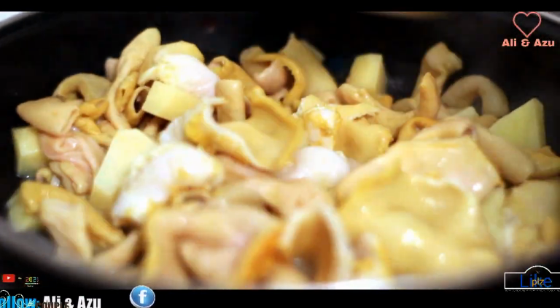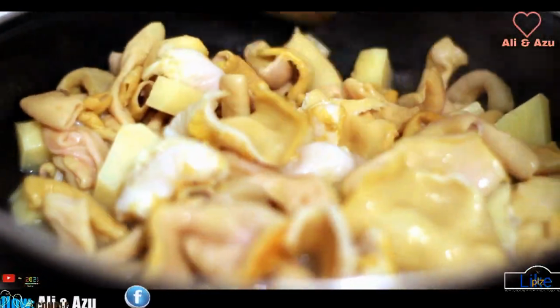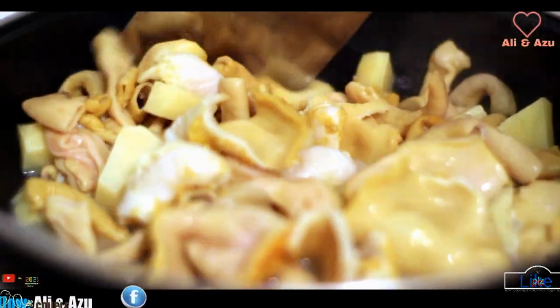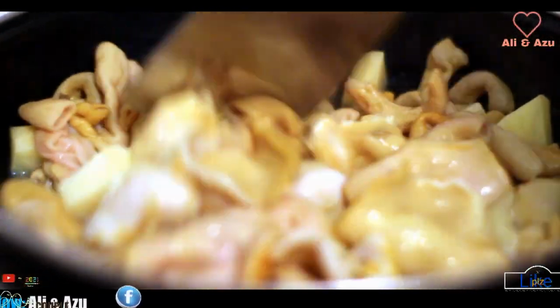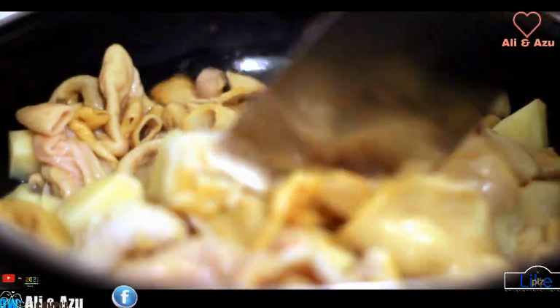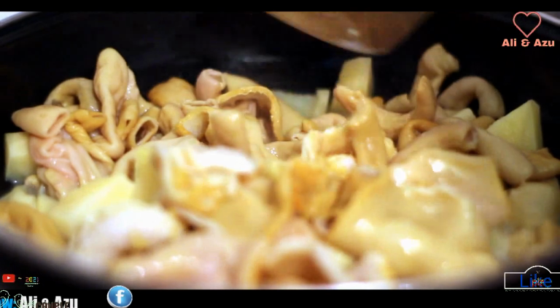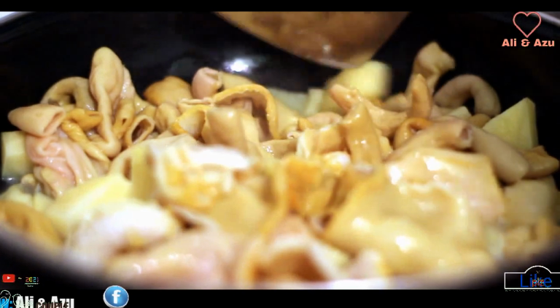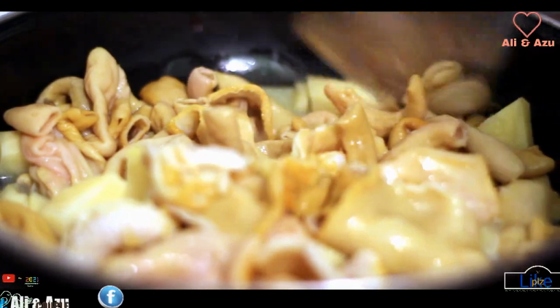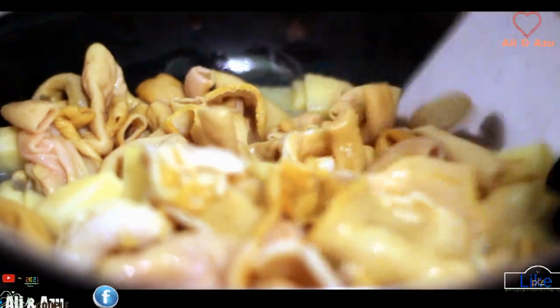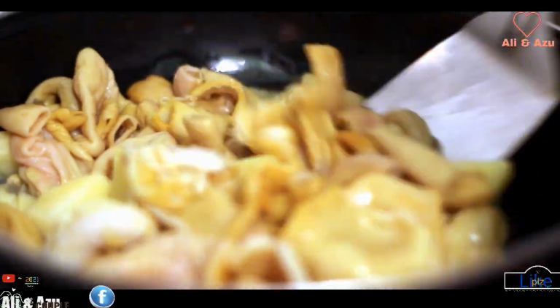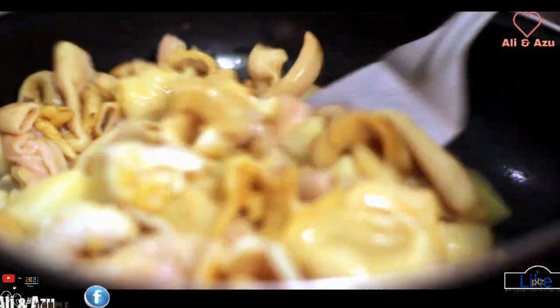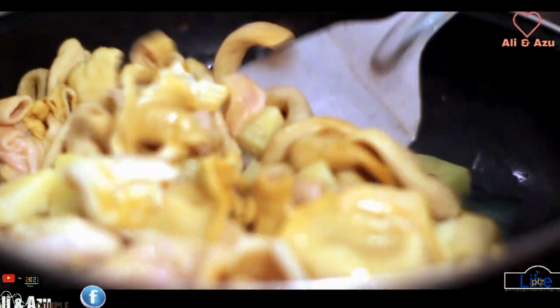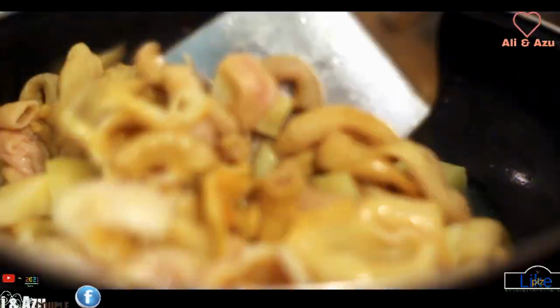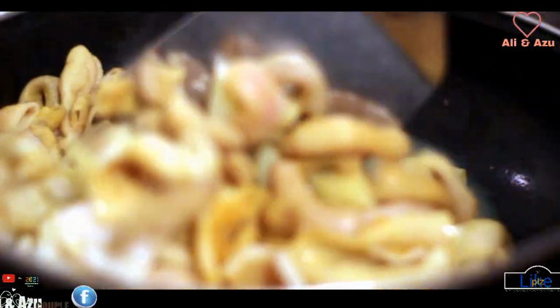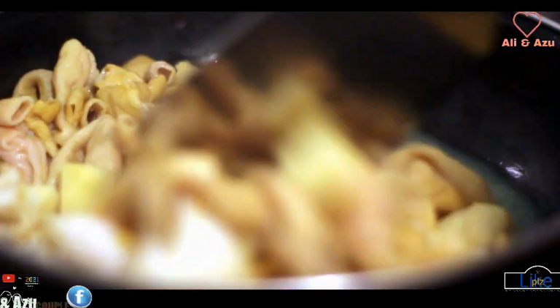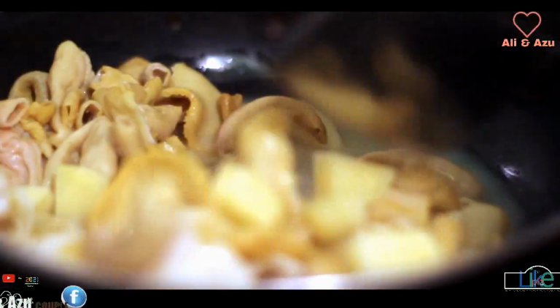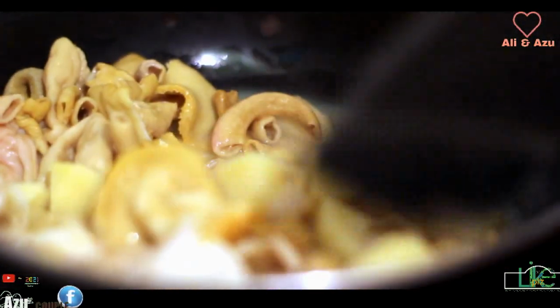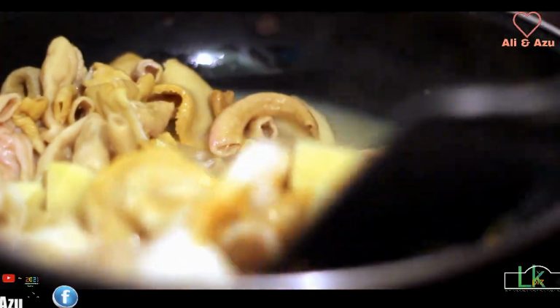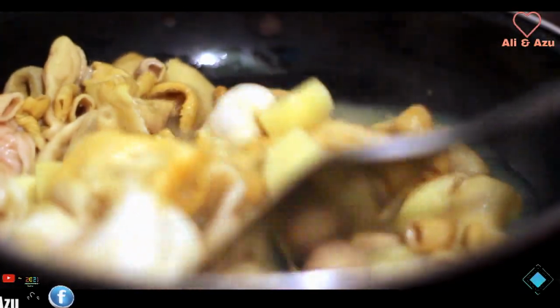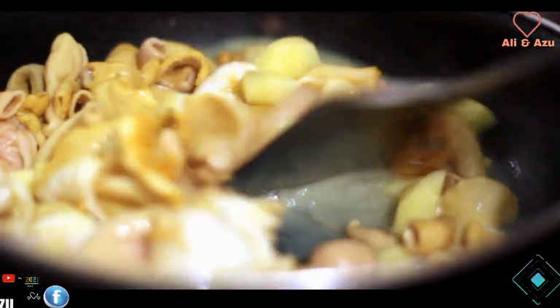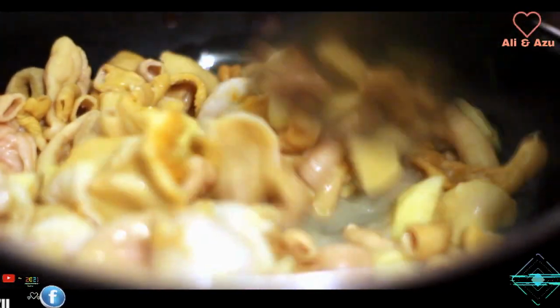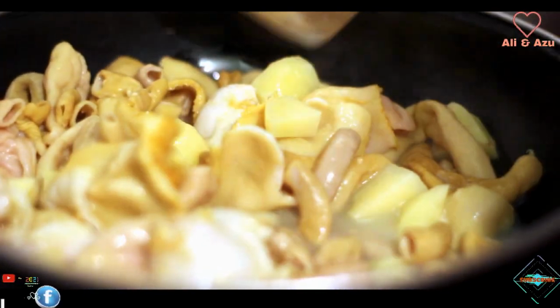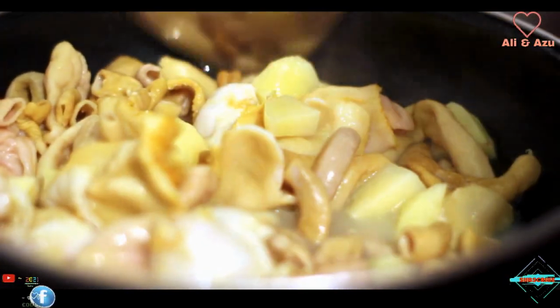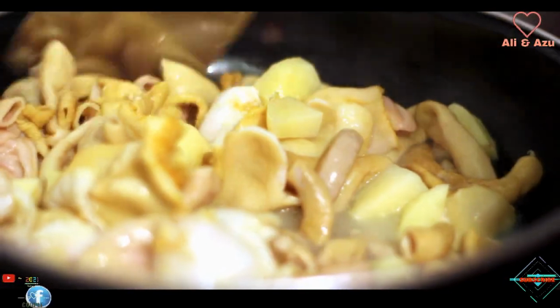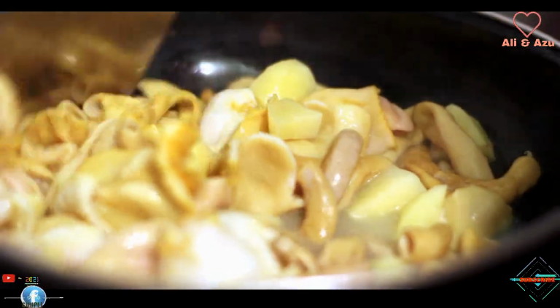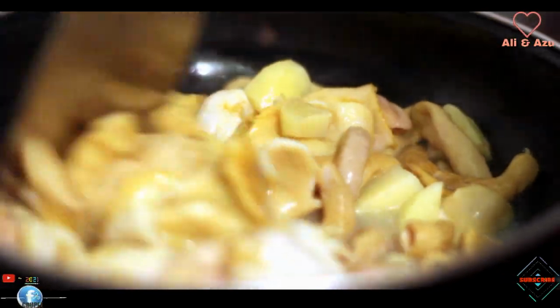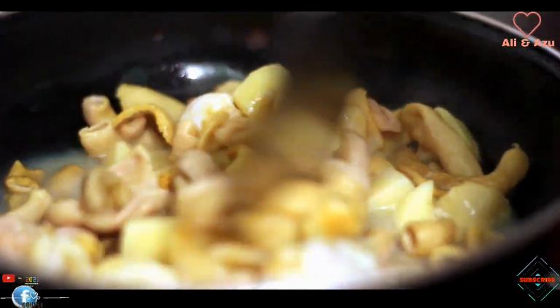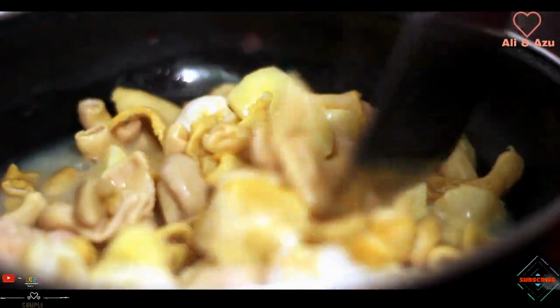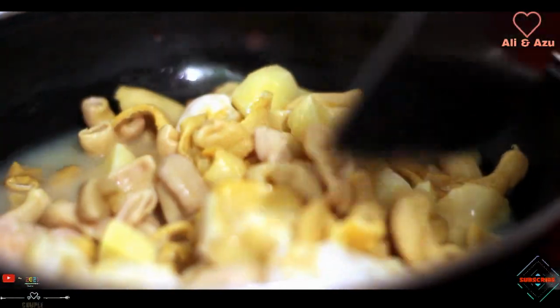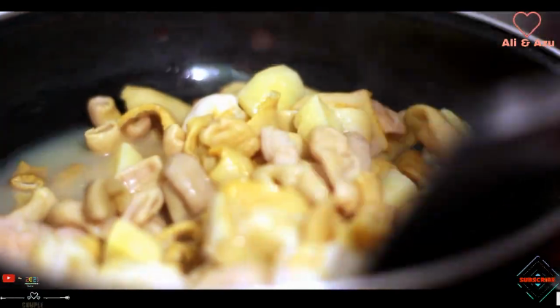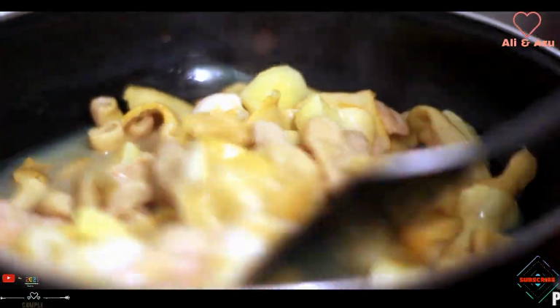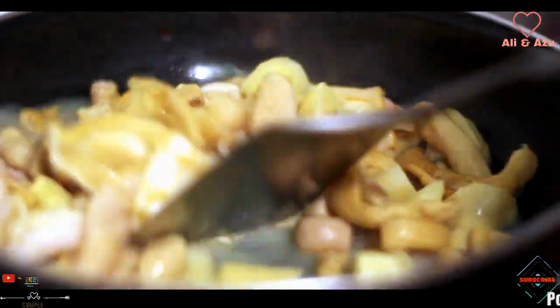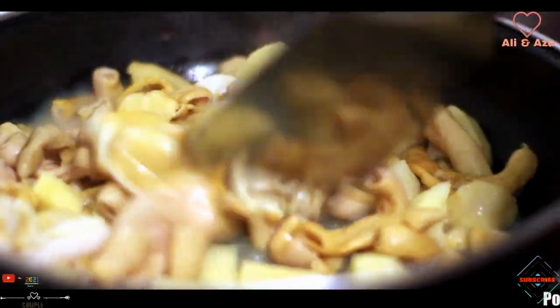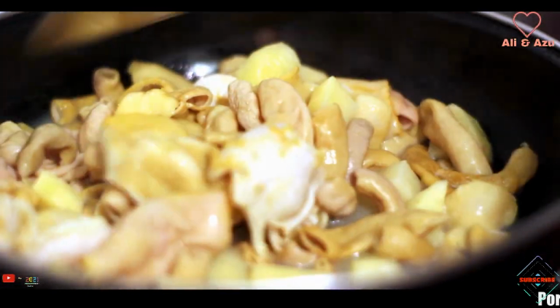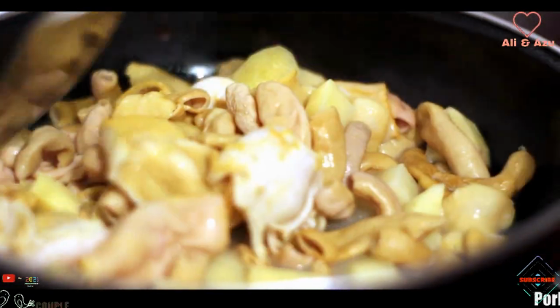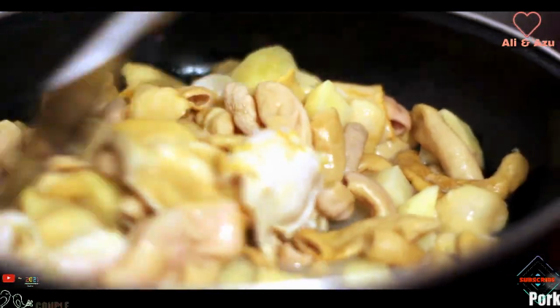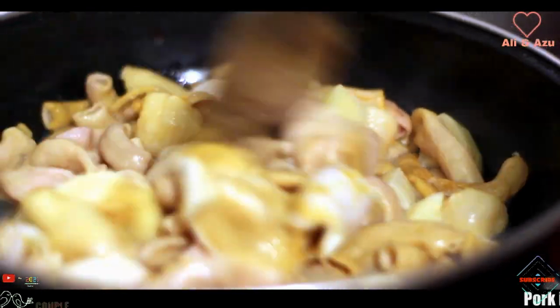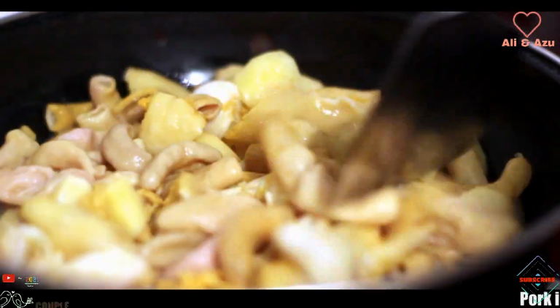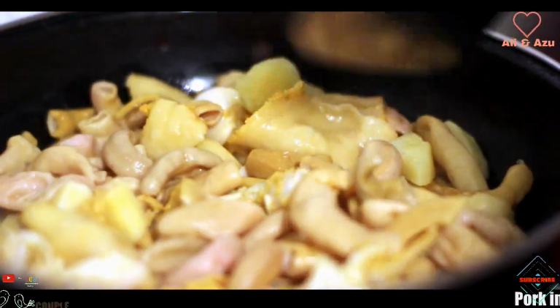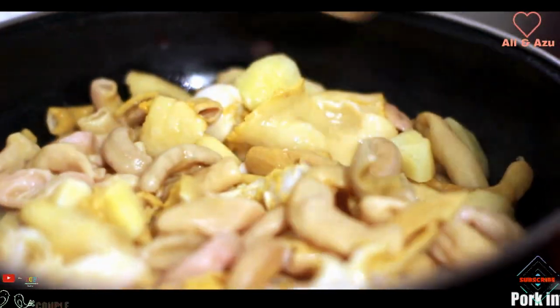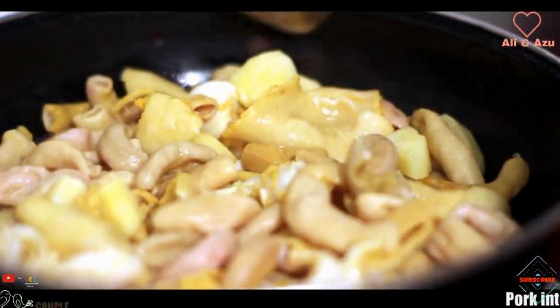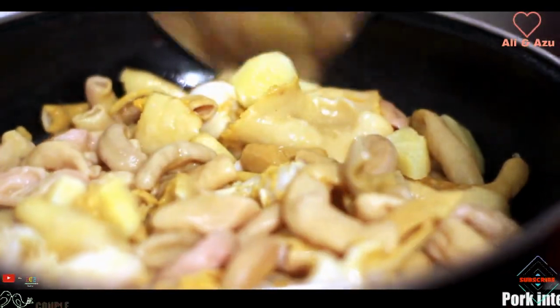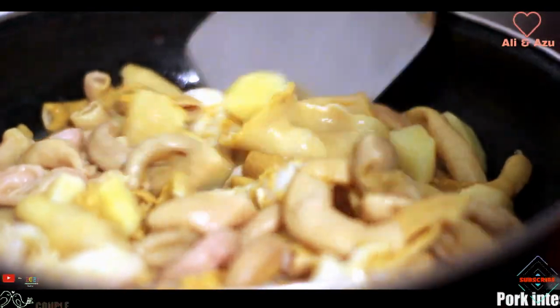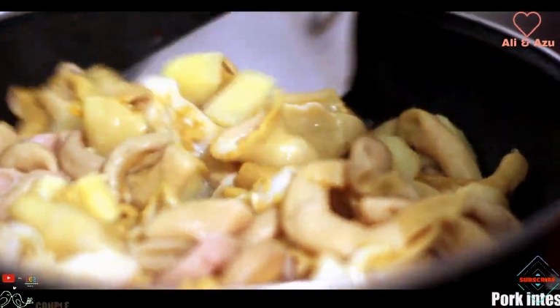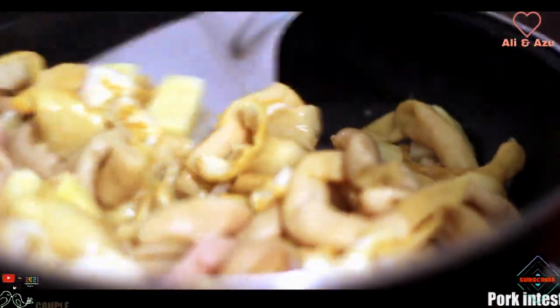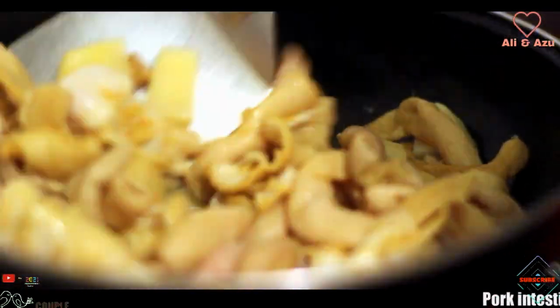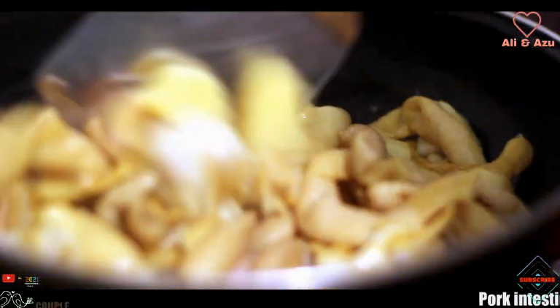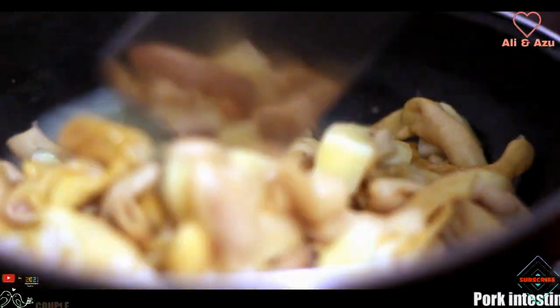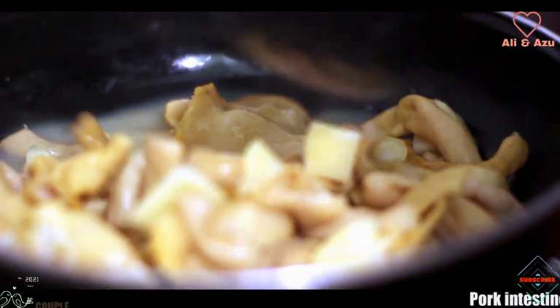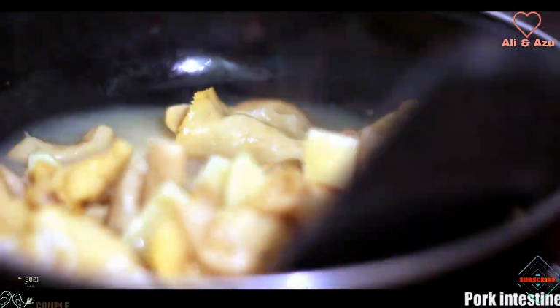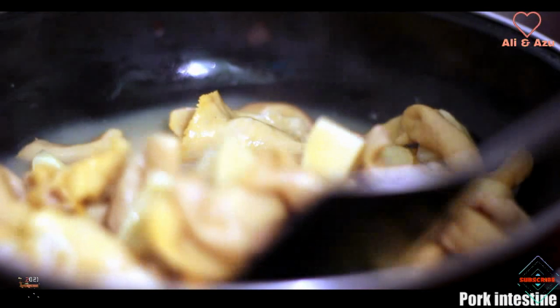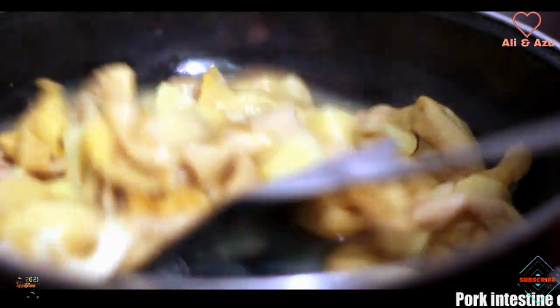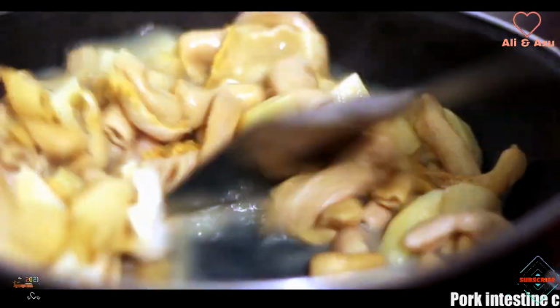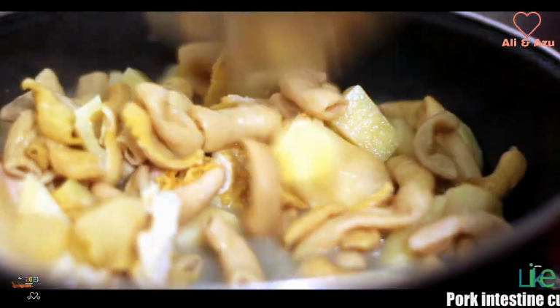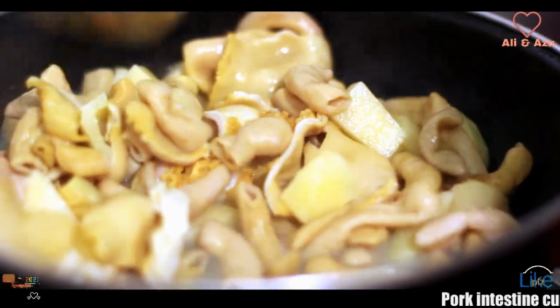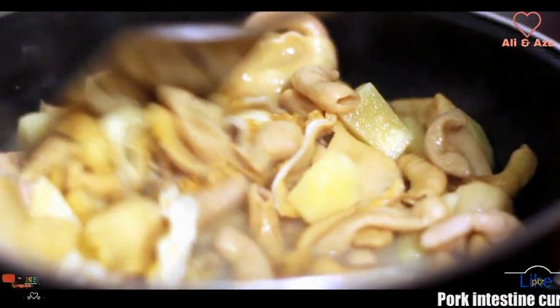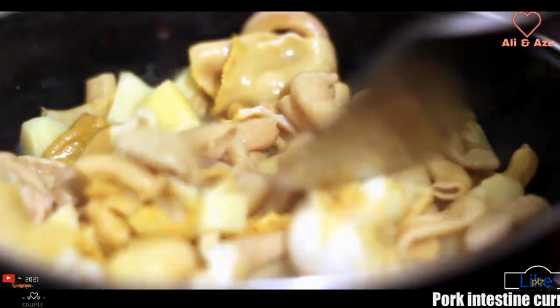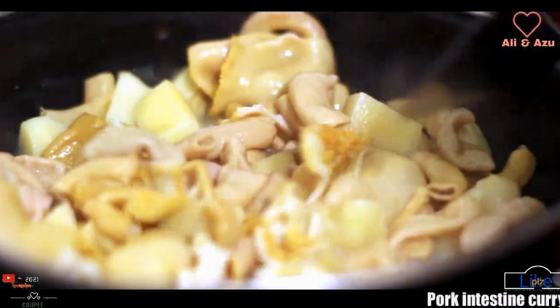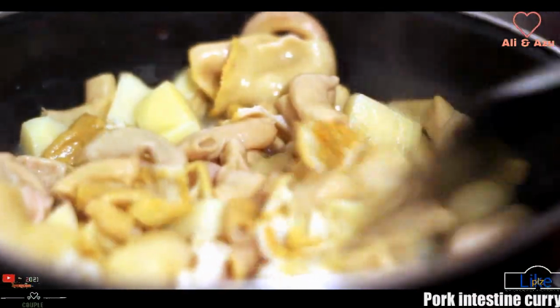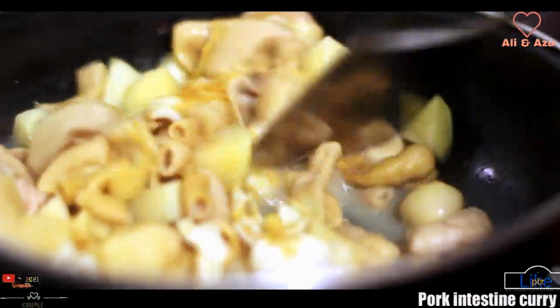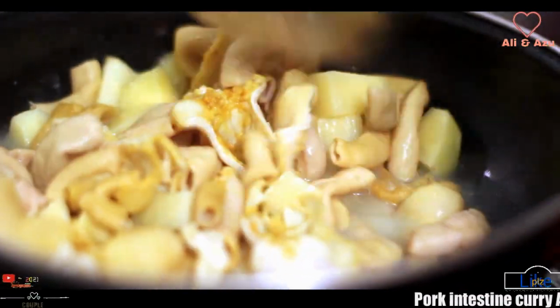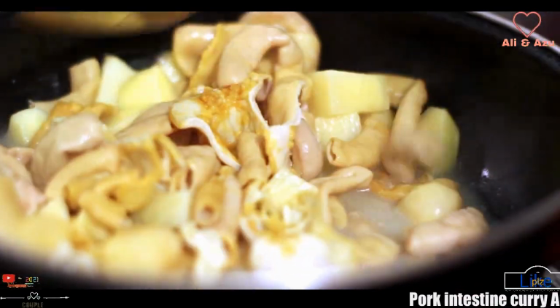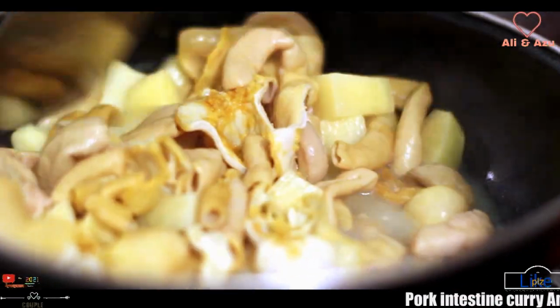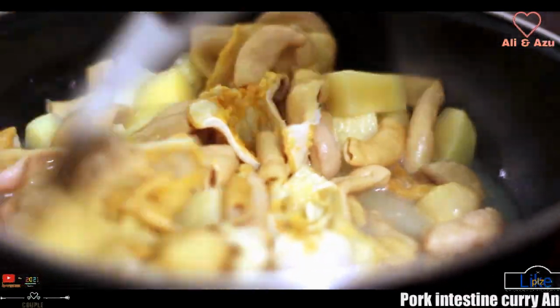Okay, so I think it's already enough. Now I will take it out, let it dry, and then I will fry it with oil.